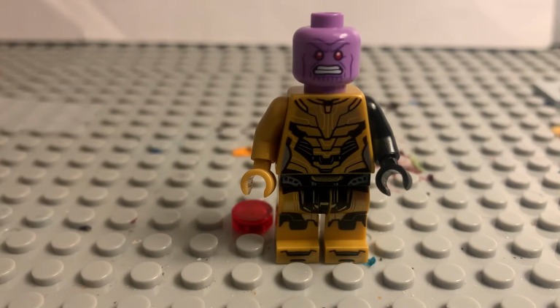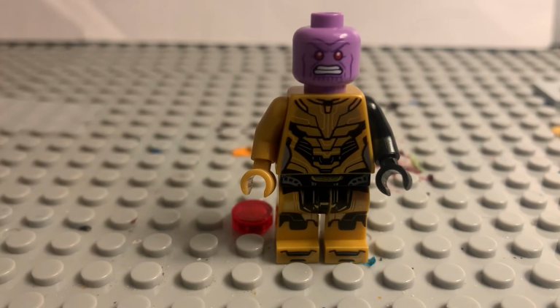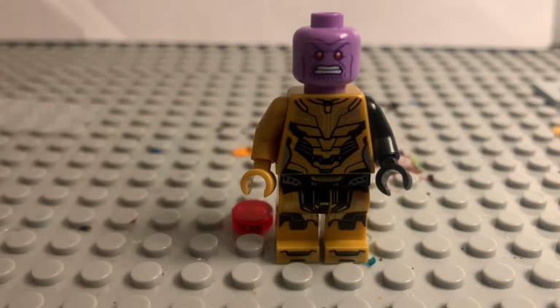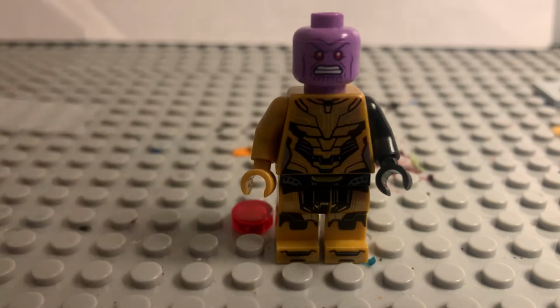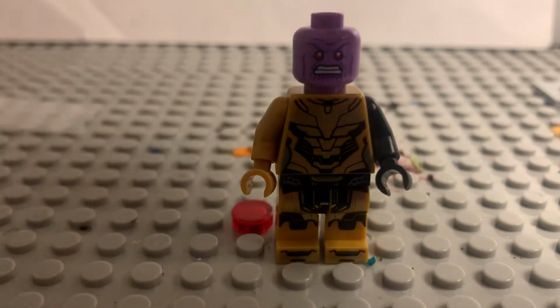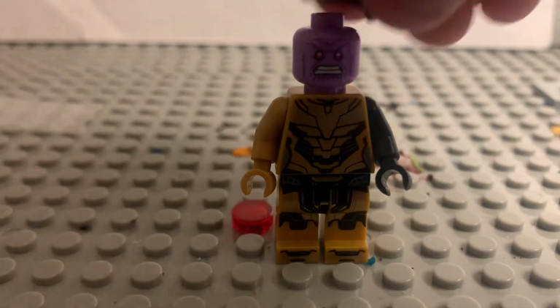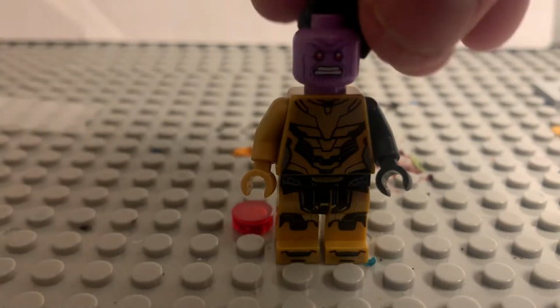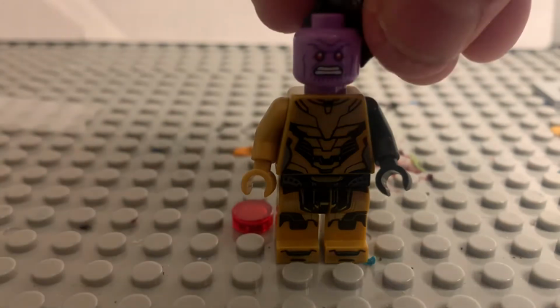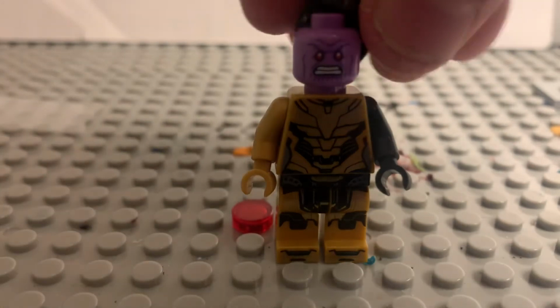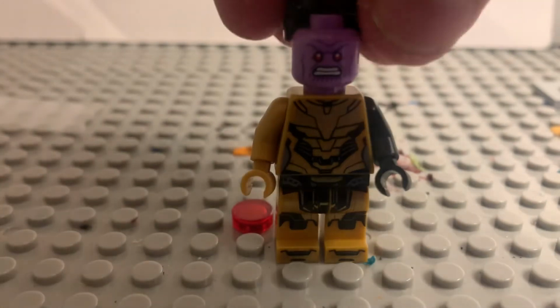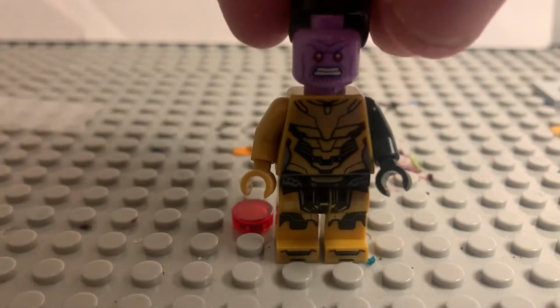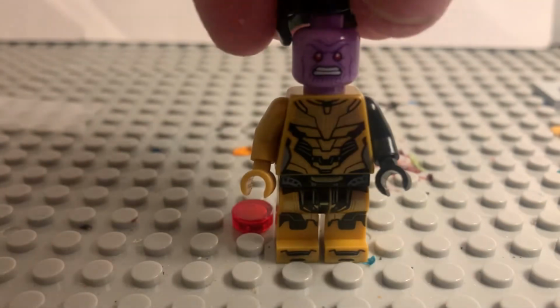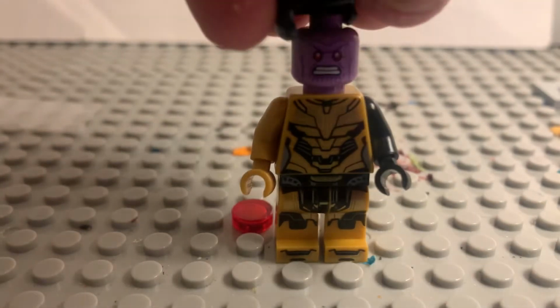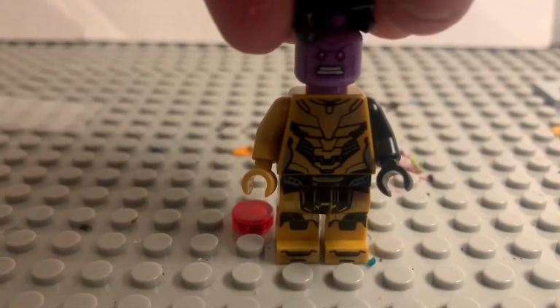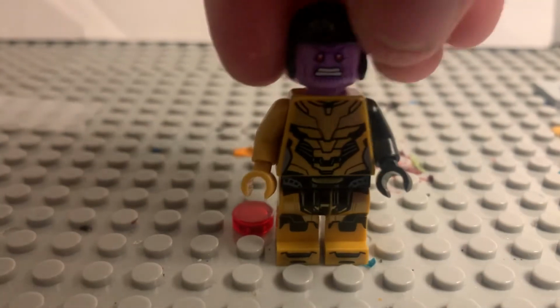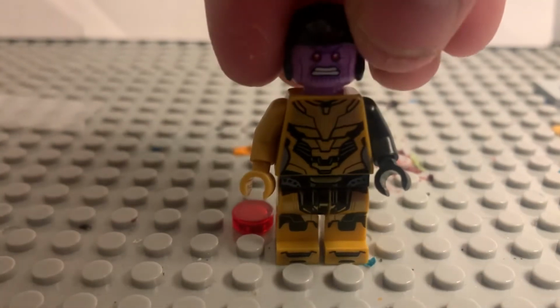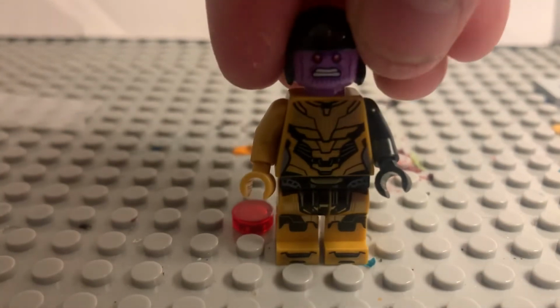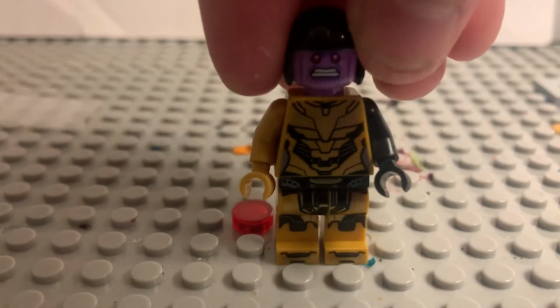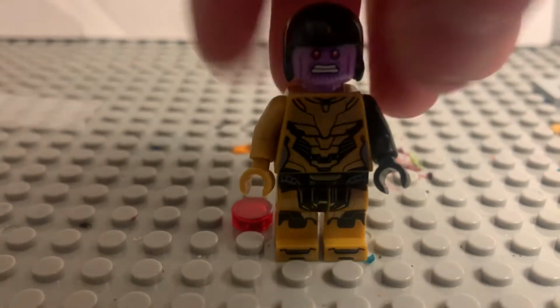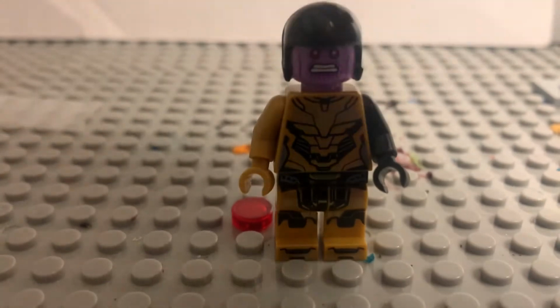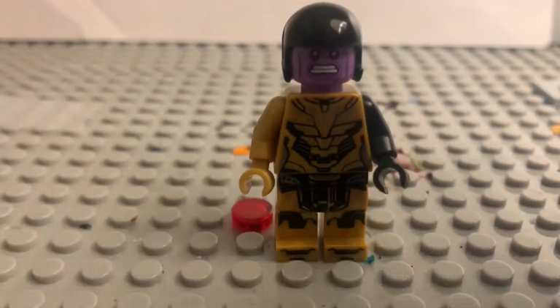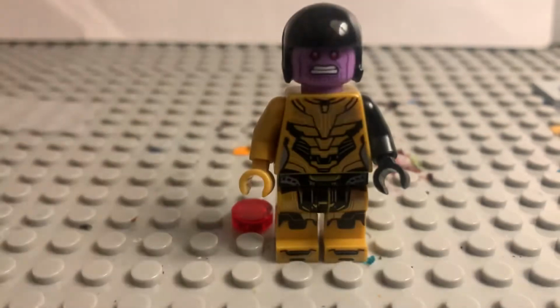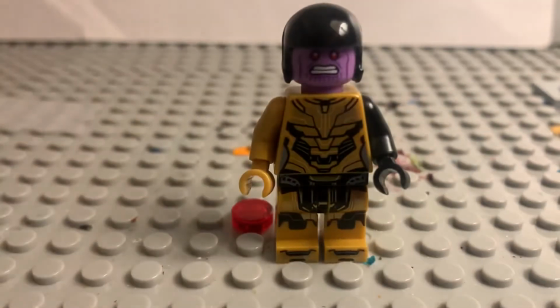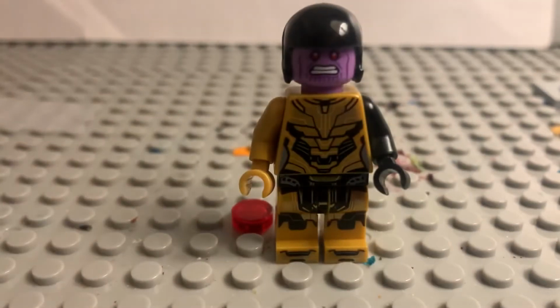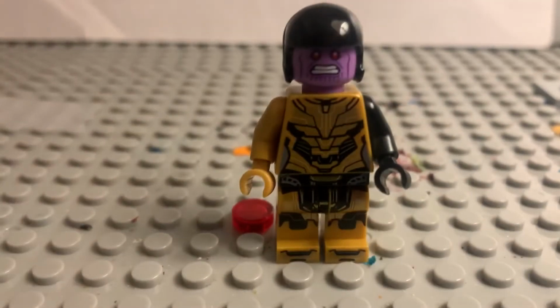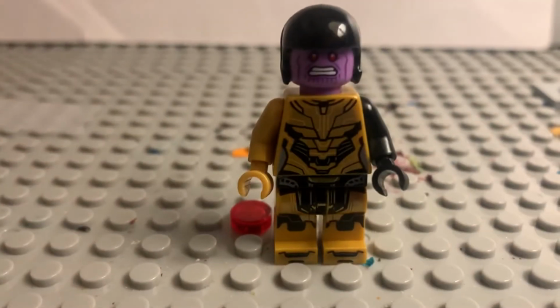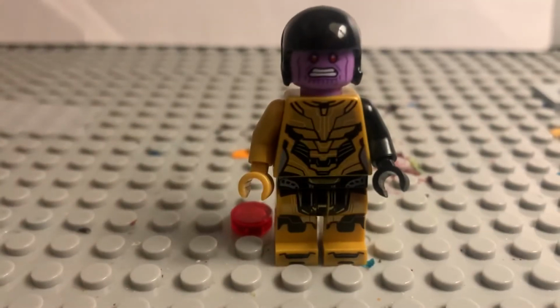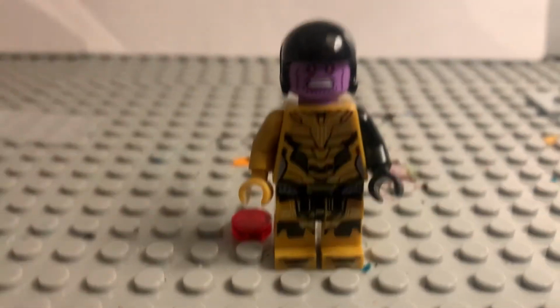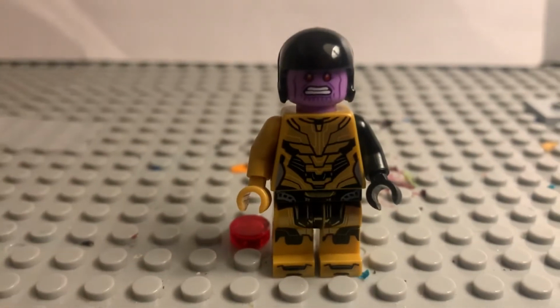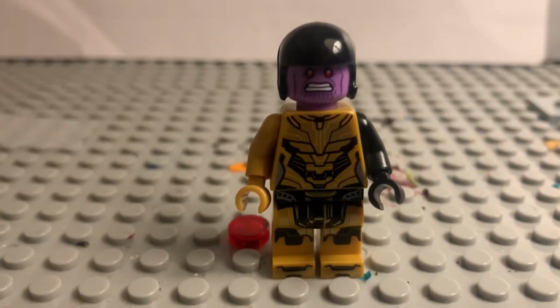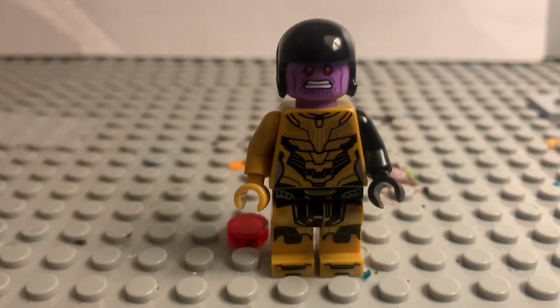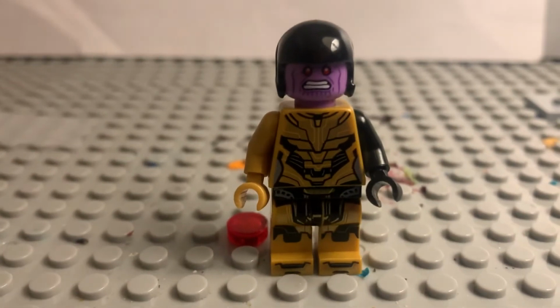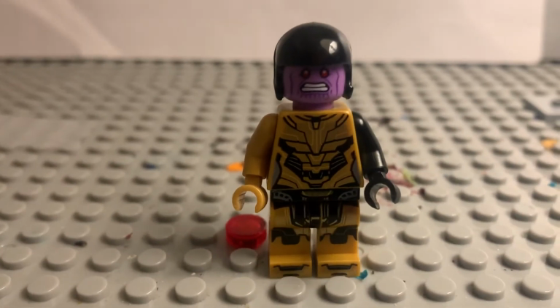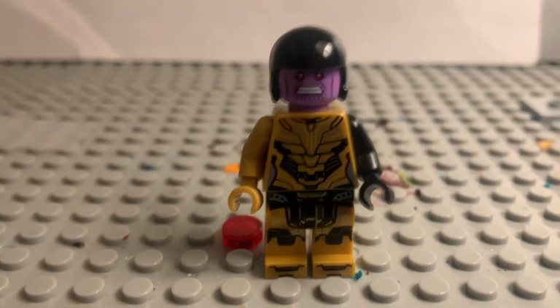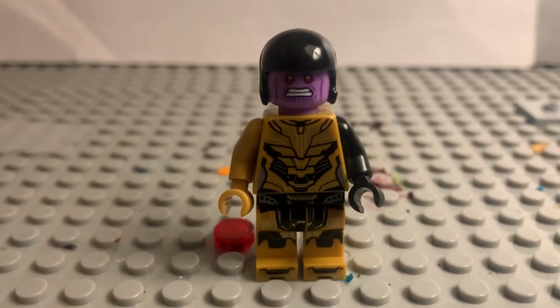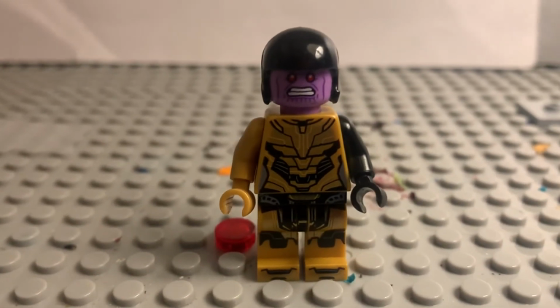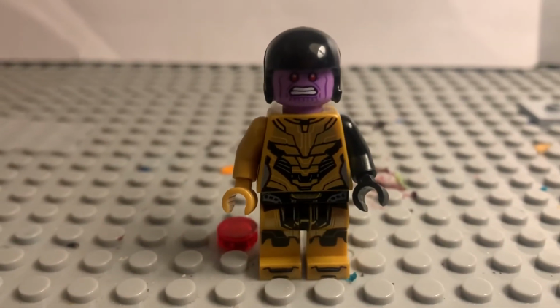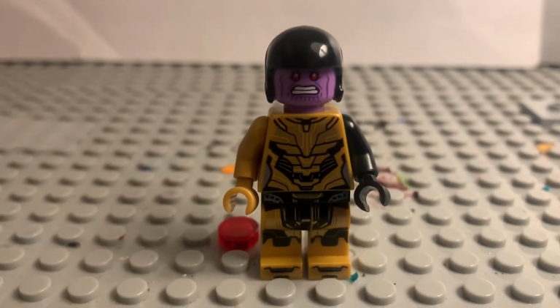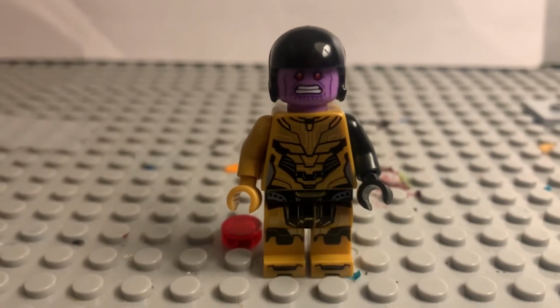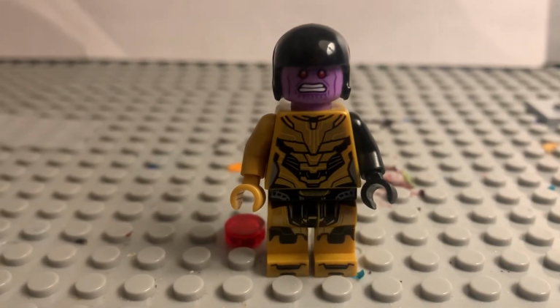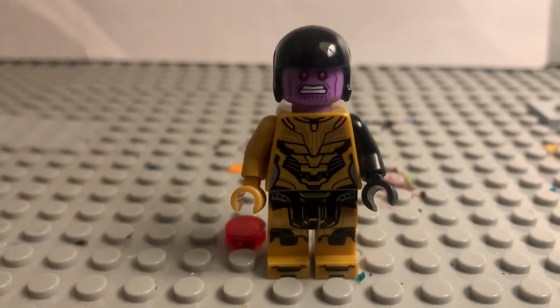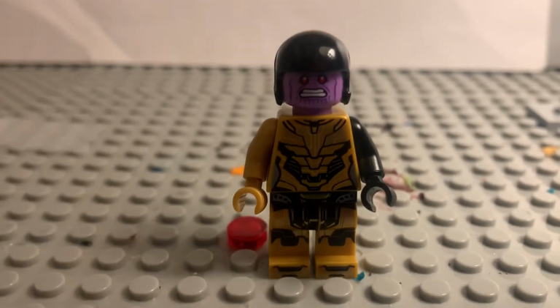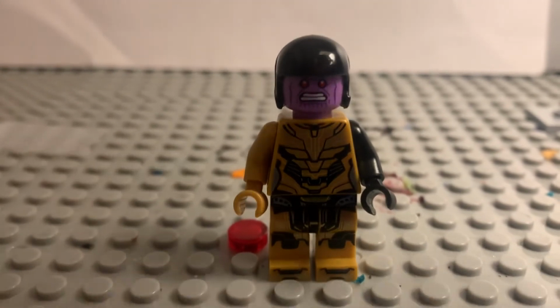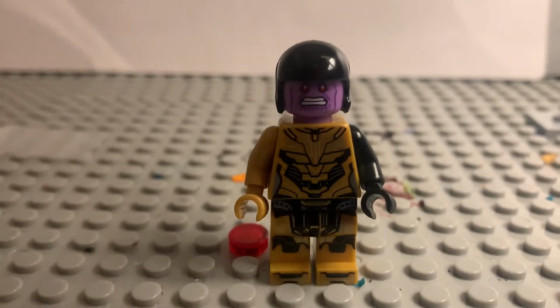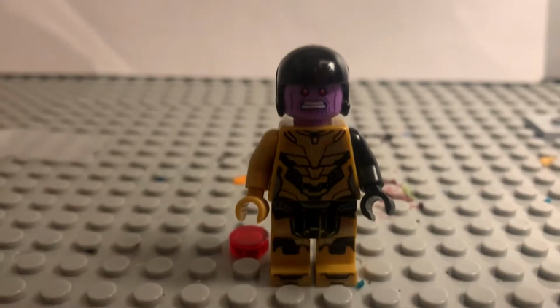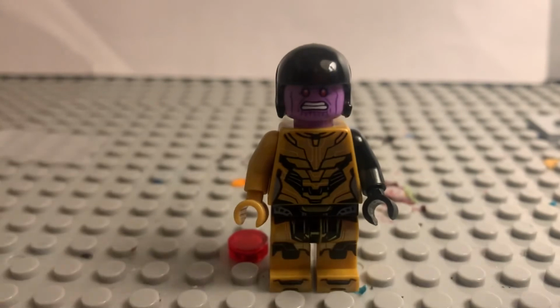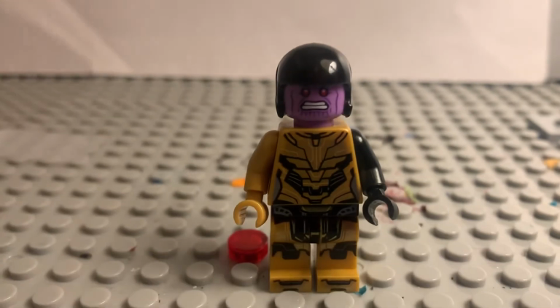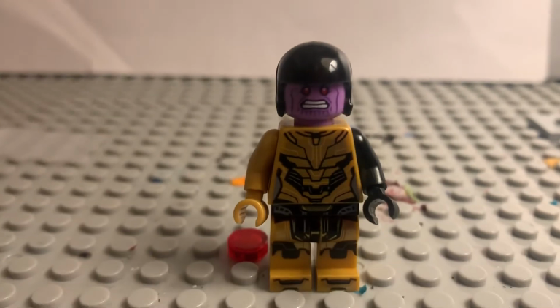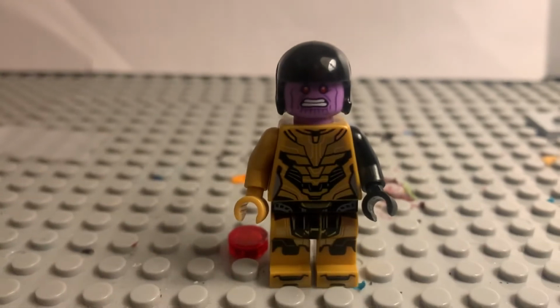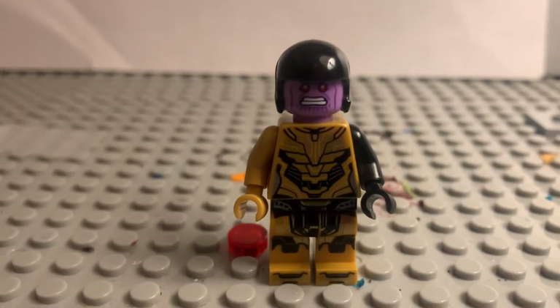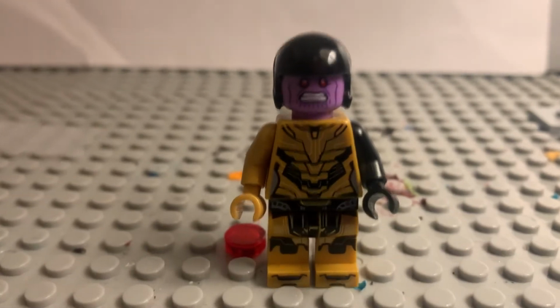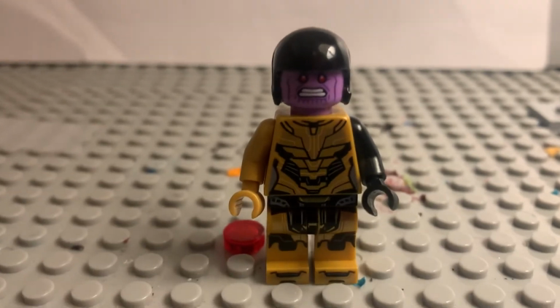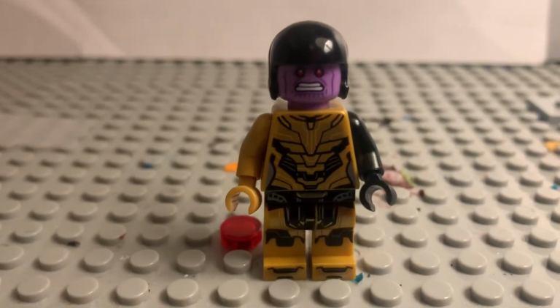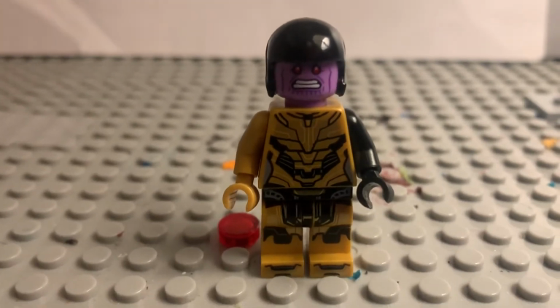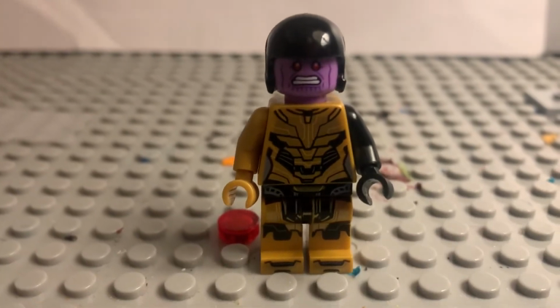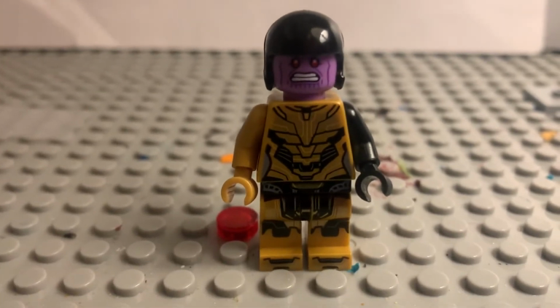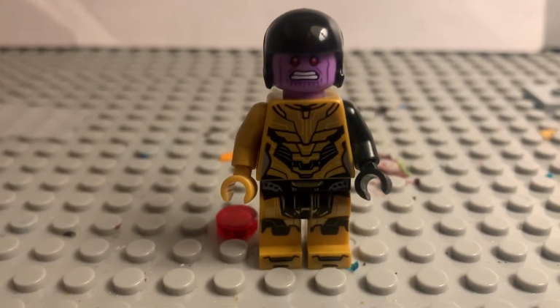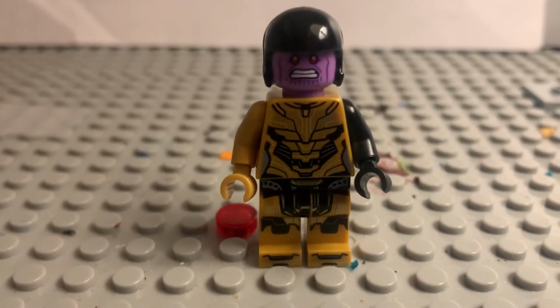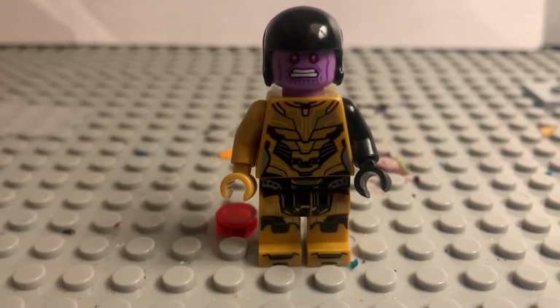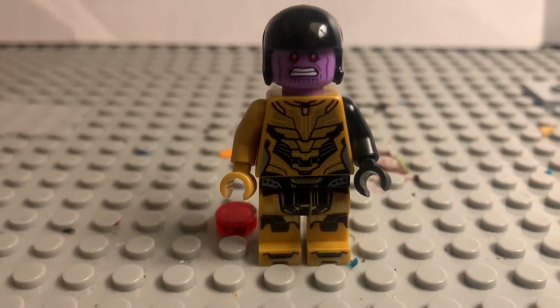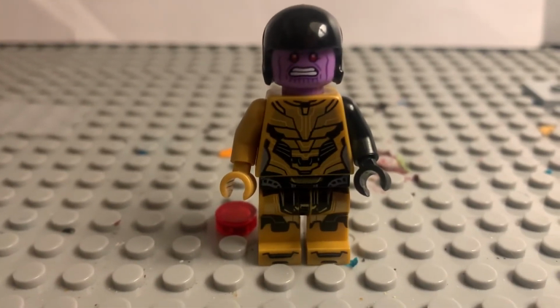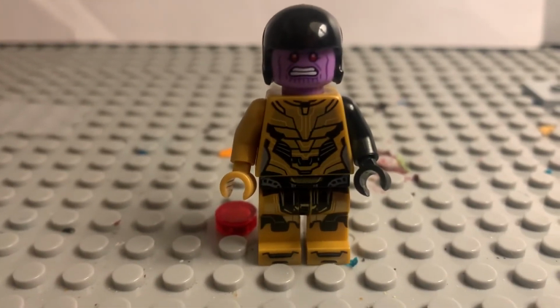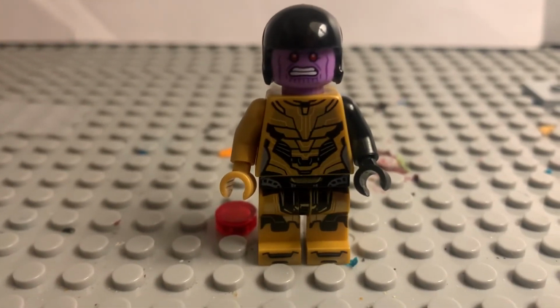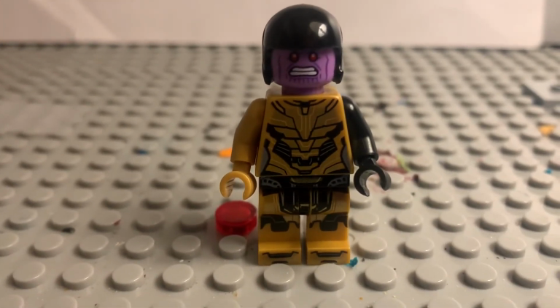And for his head, I just took the helmet off of Vulture and took off the visor.